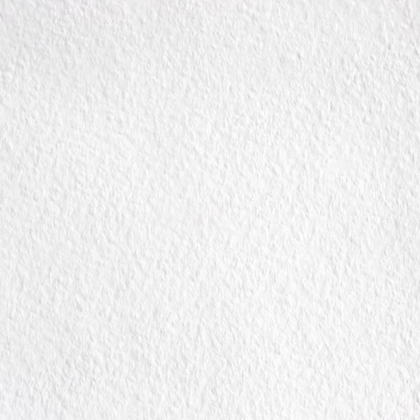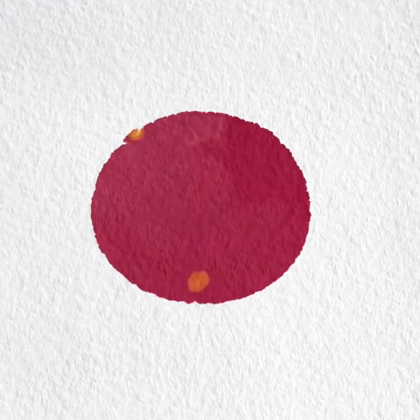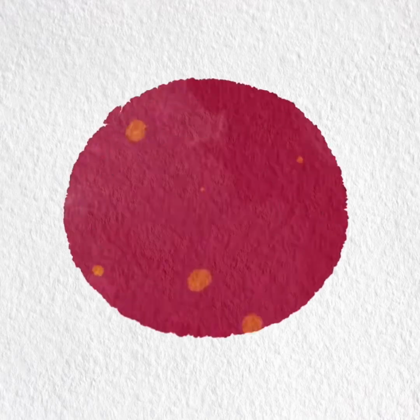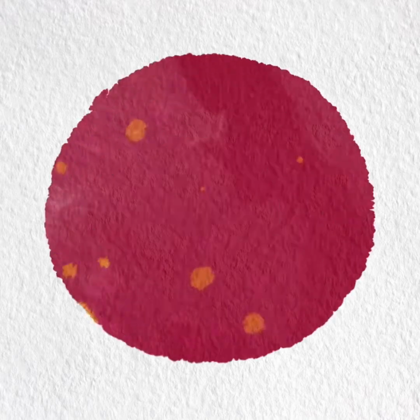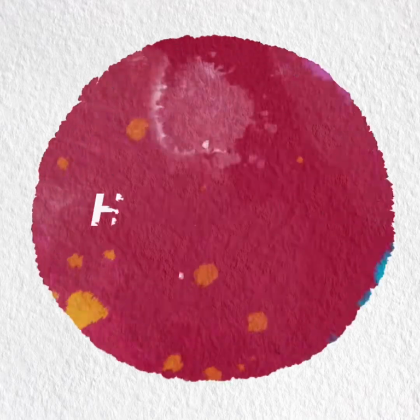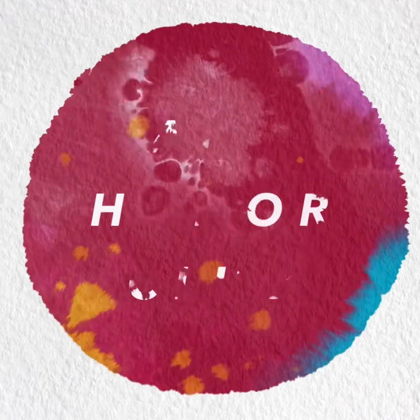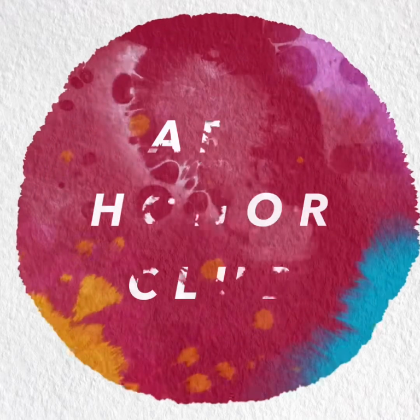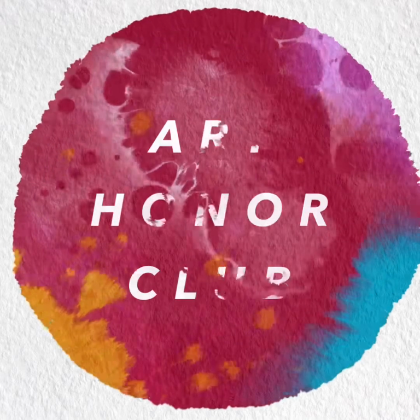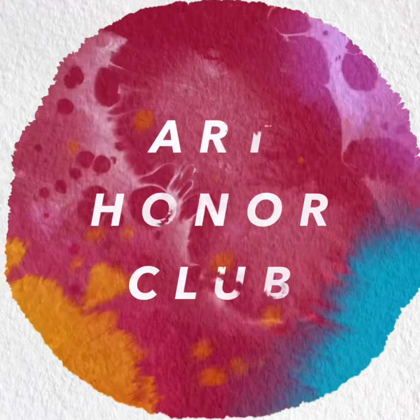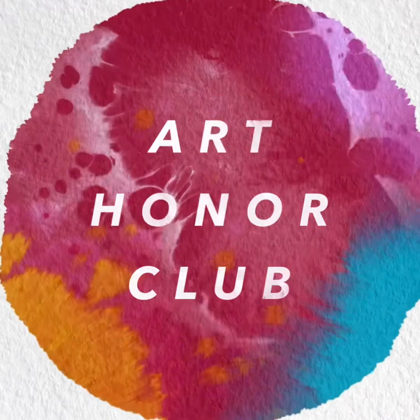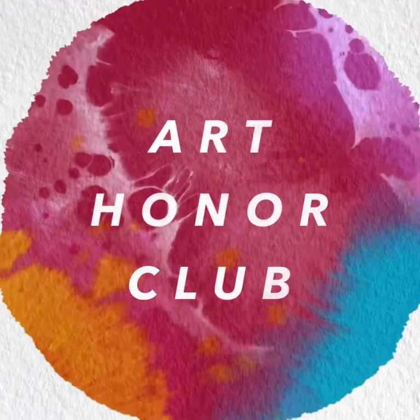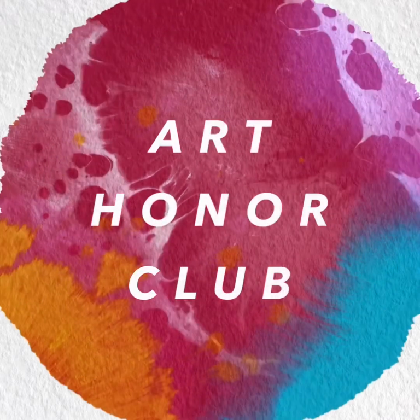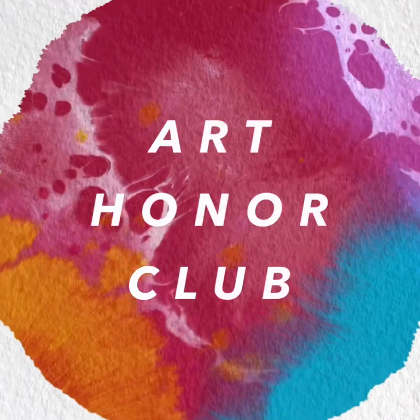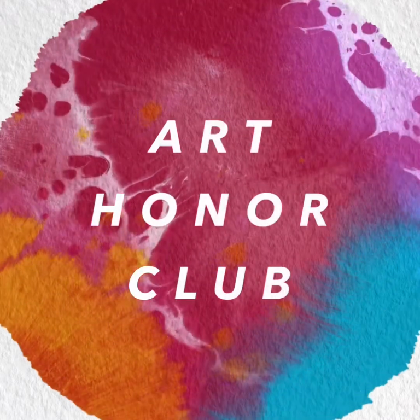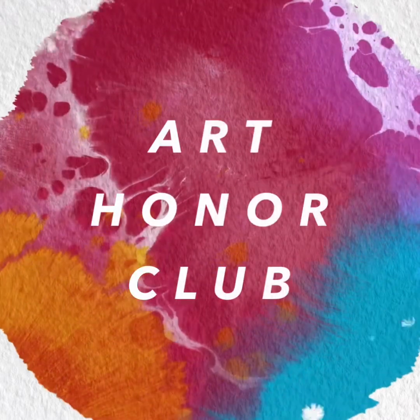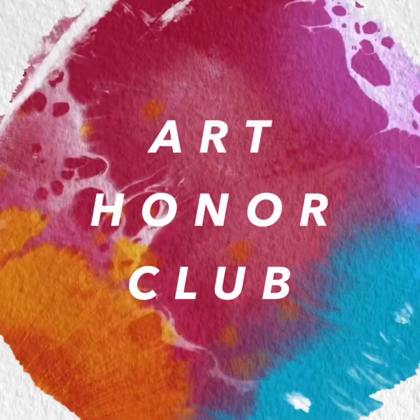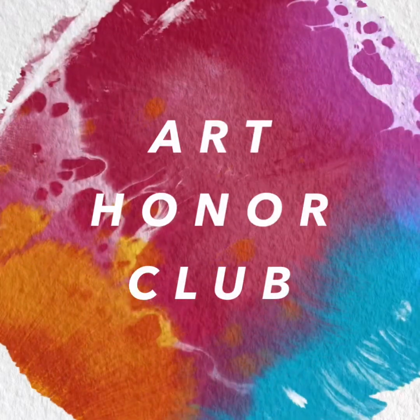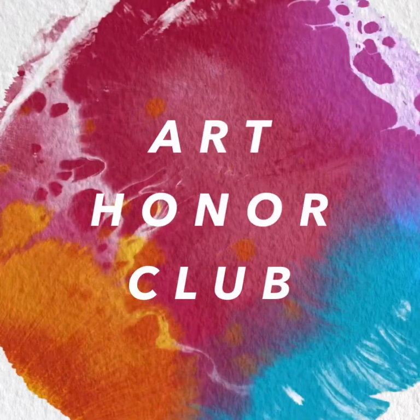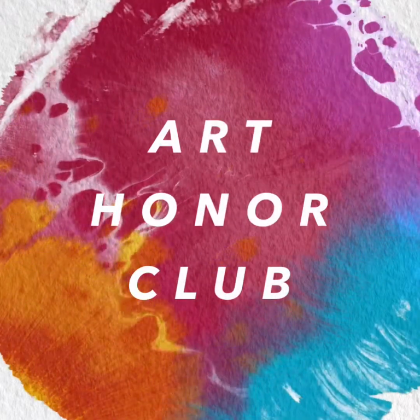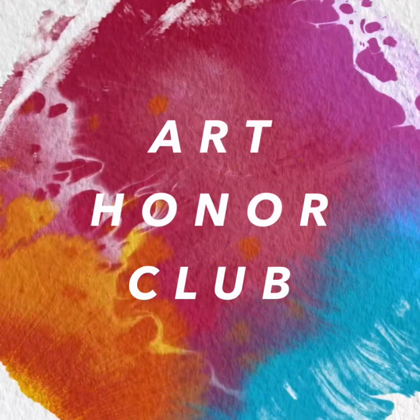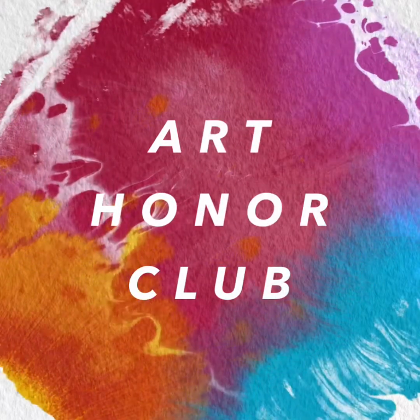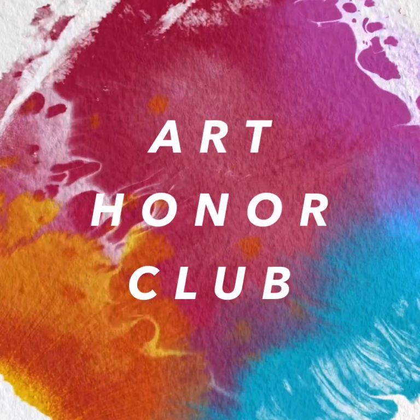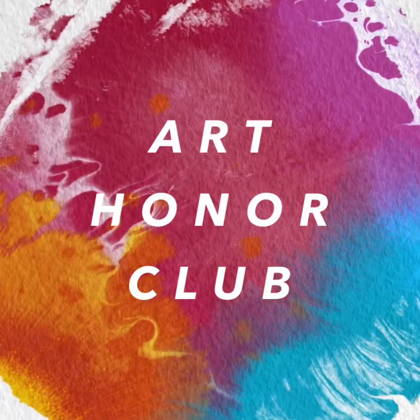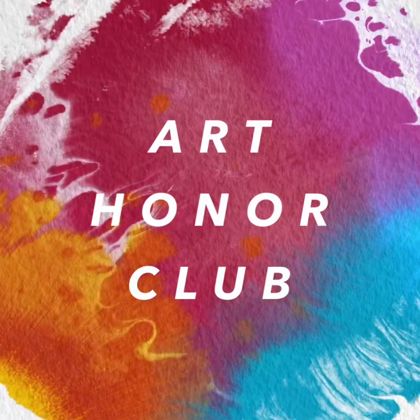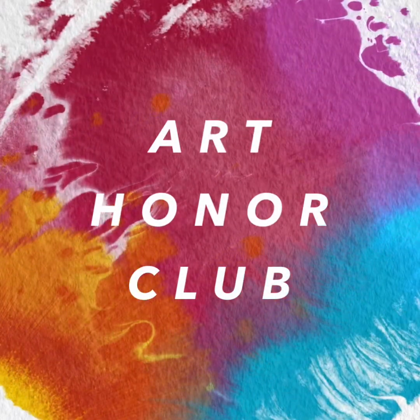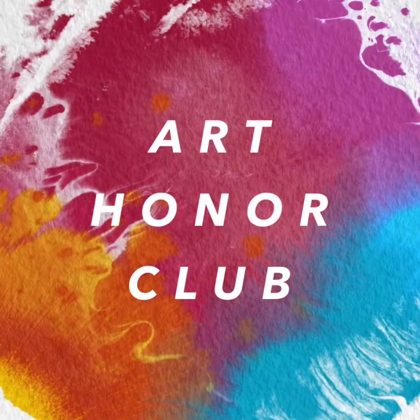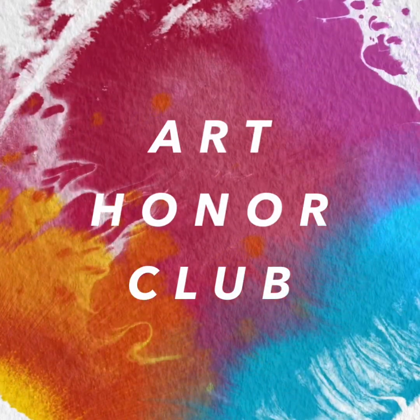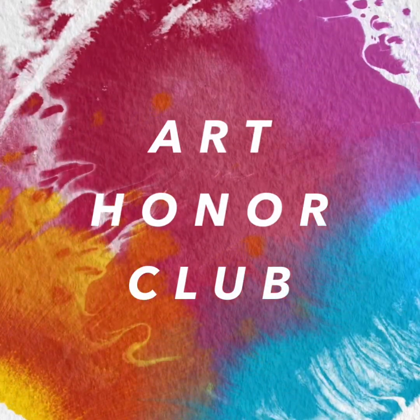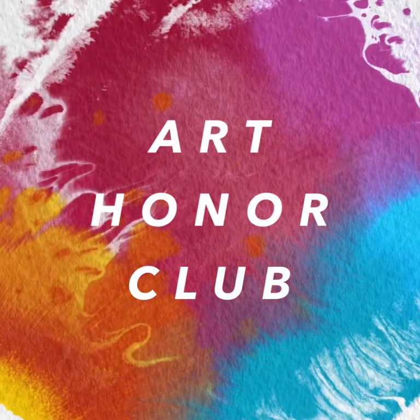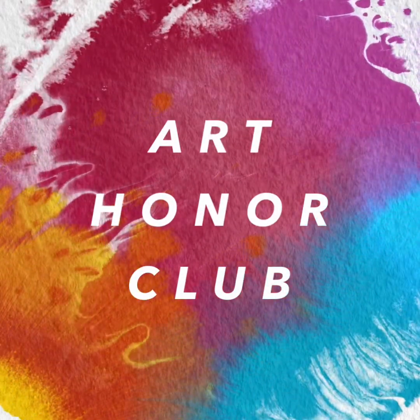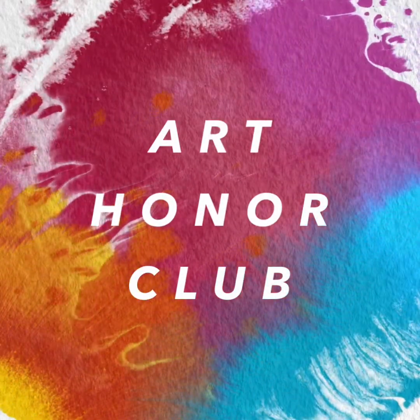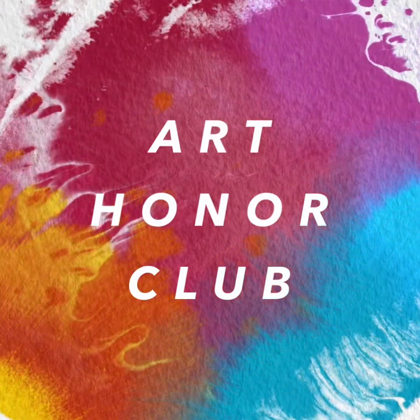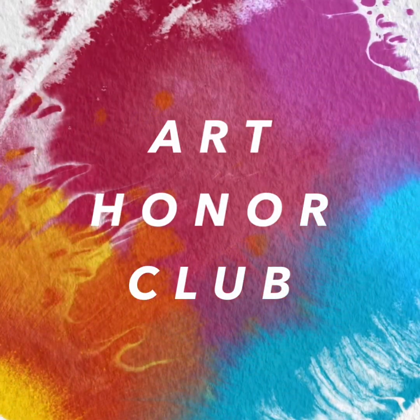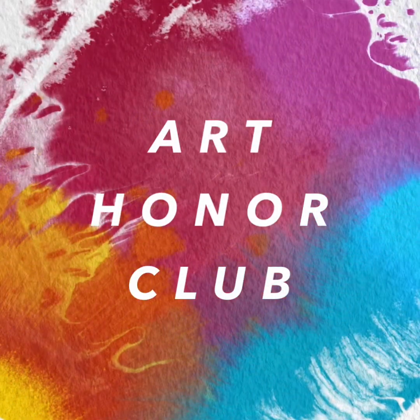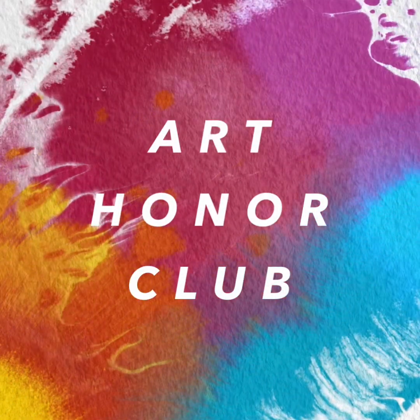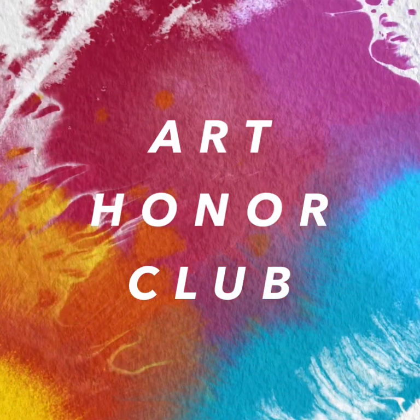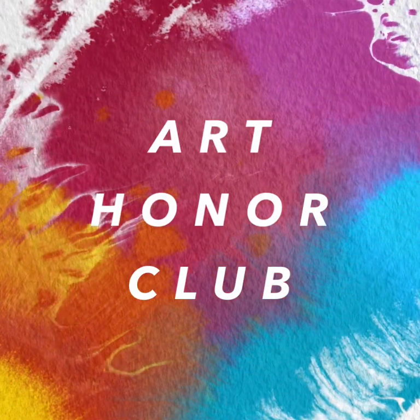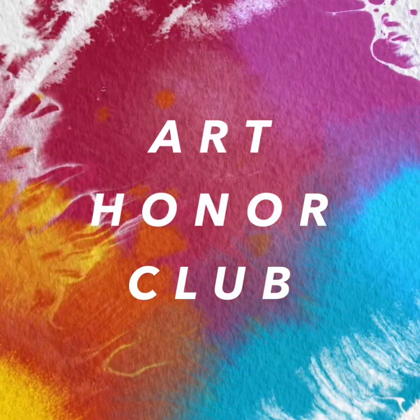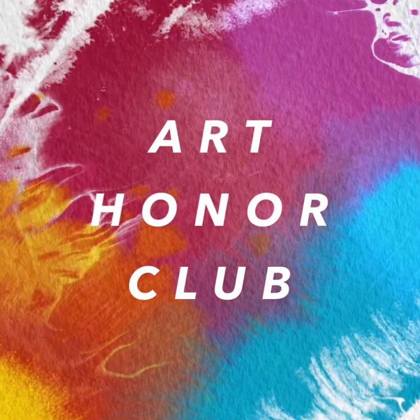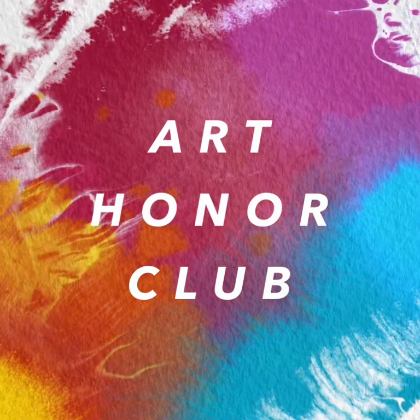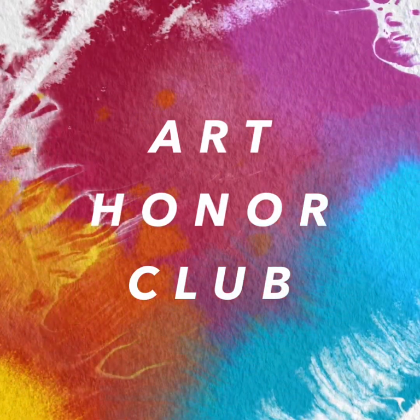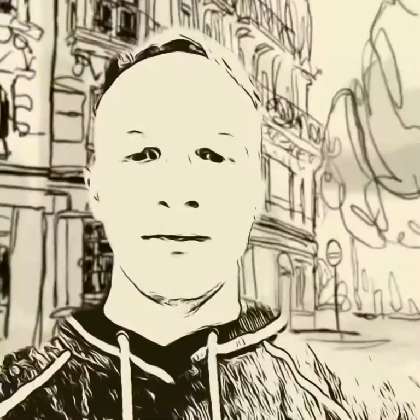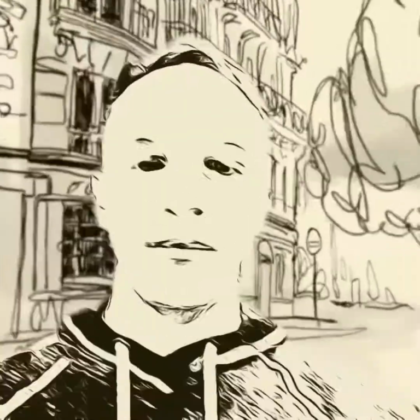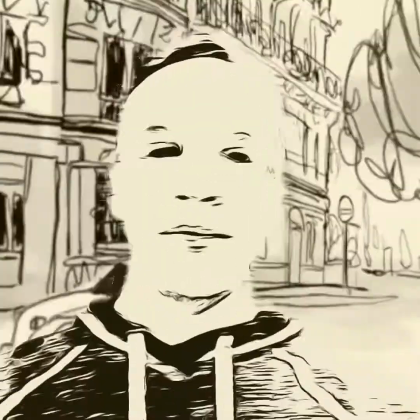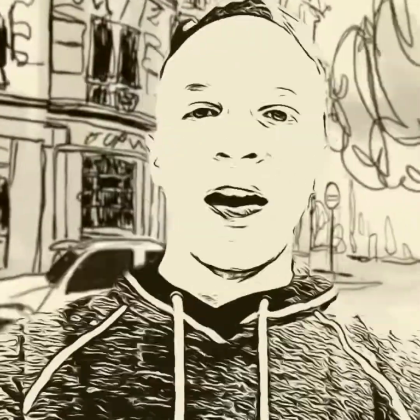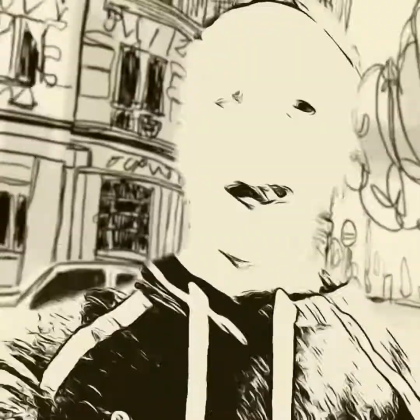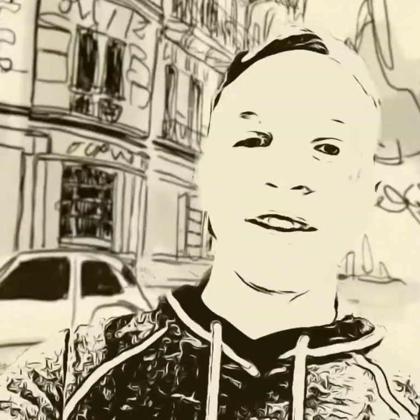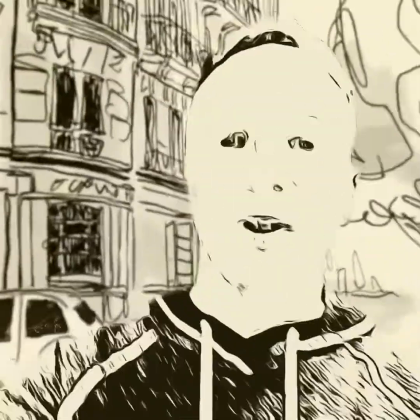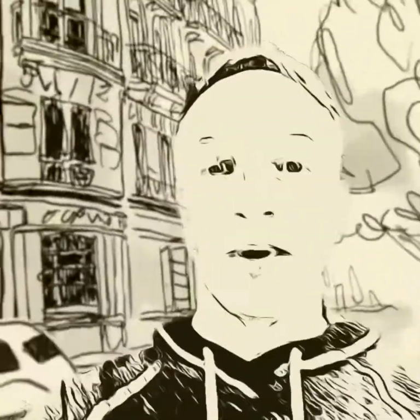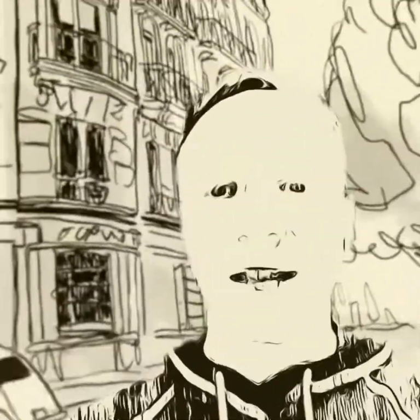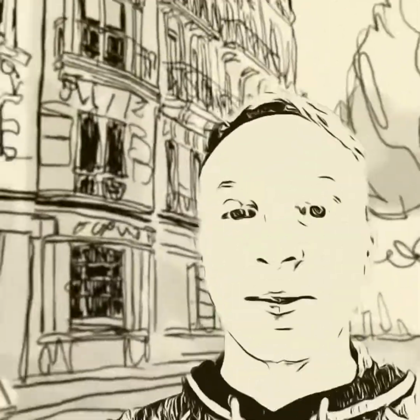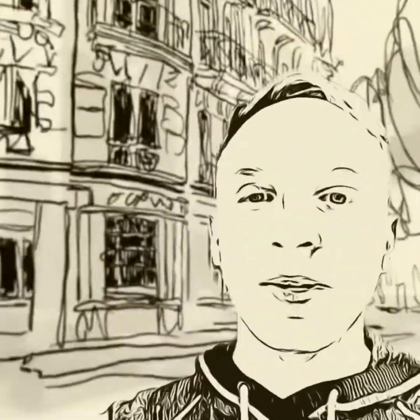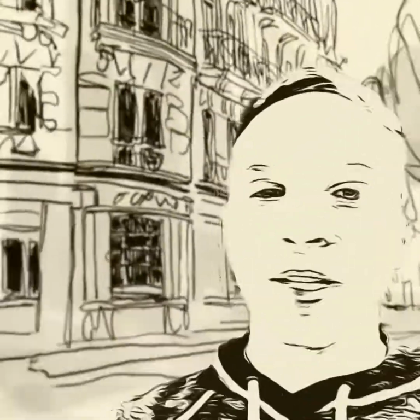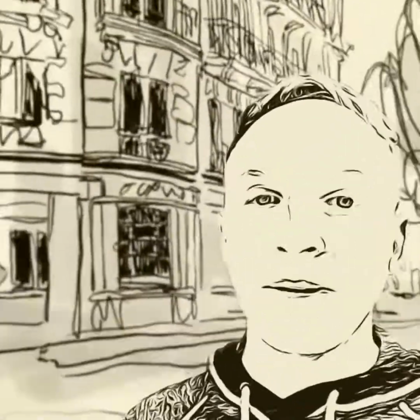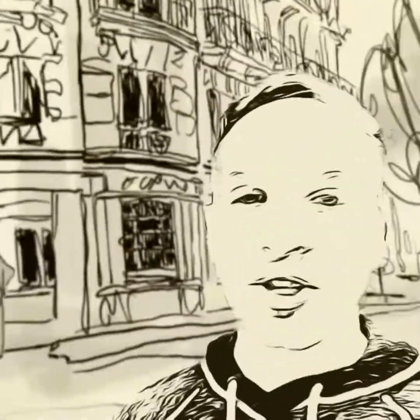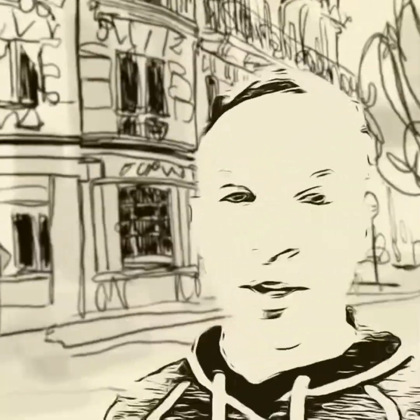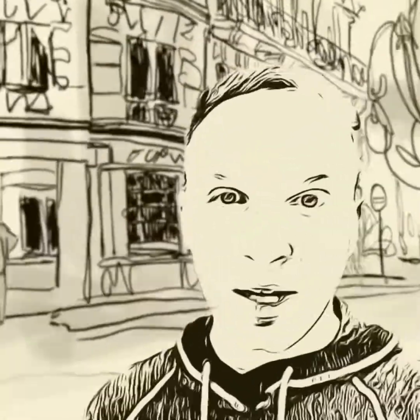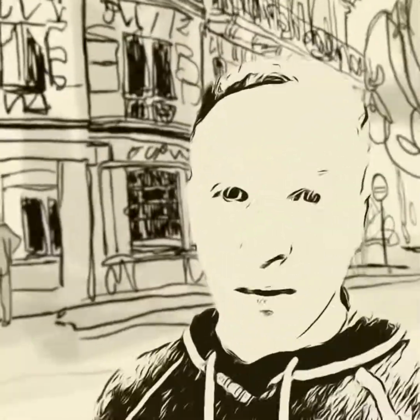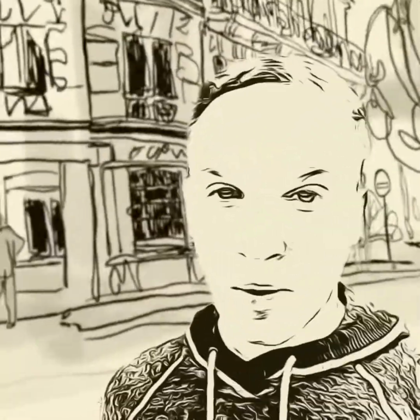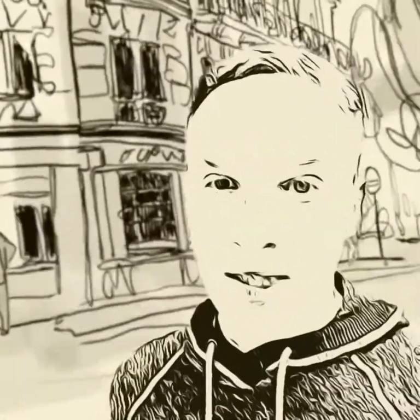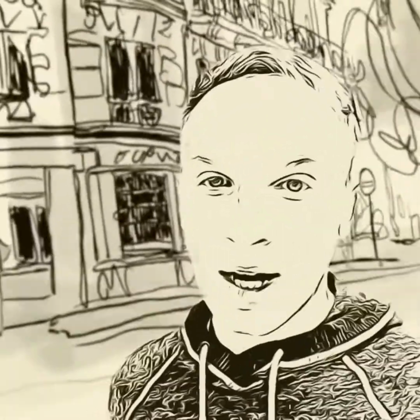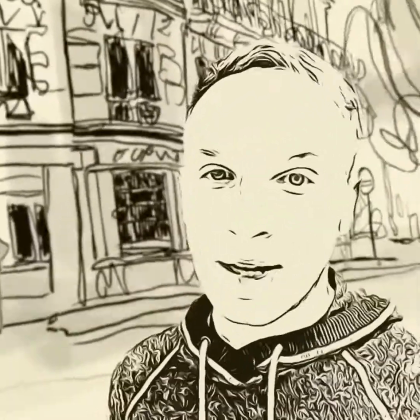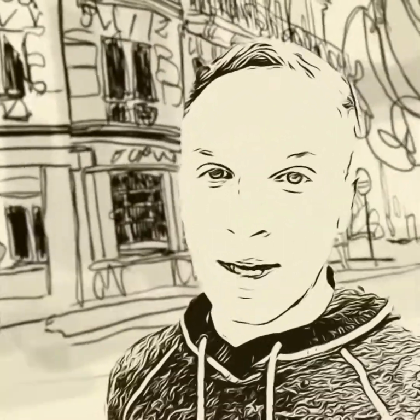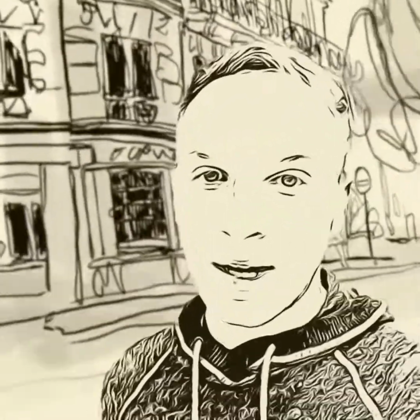Hi Art Club, welcome back. So today we're going to be doing something really fun and different. As always, please make sure that you are signing in.